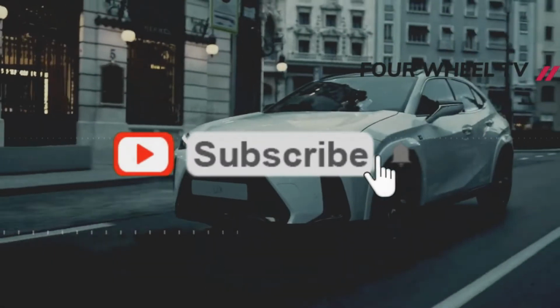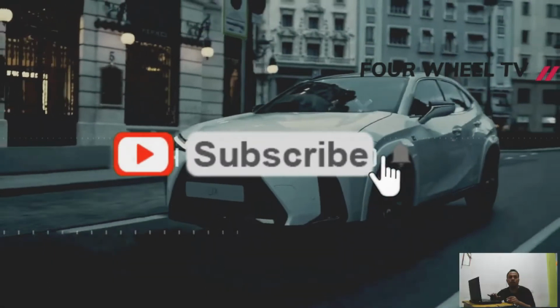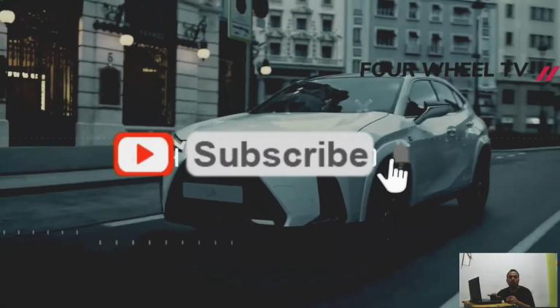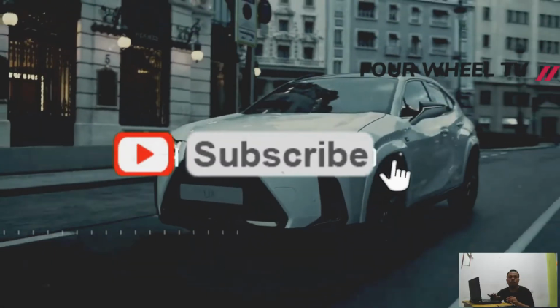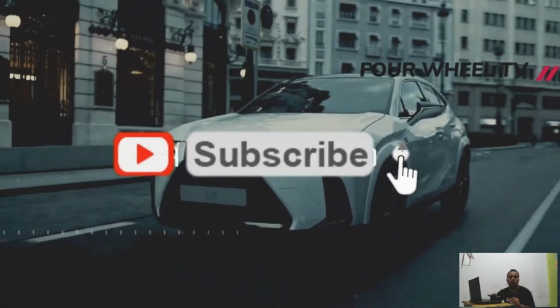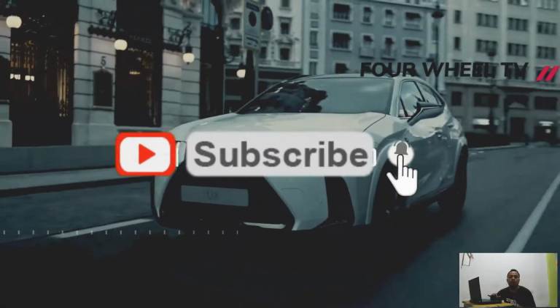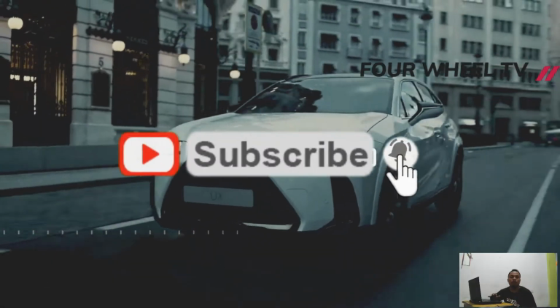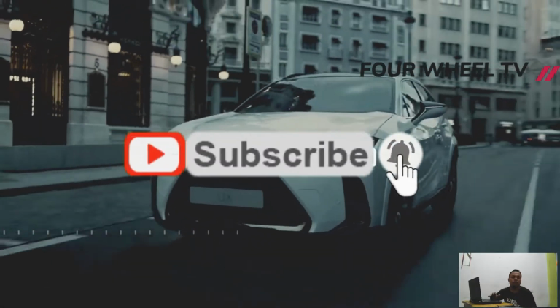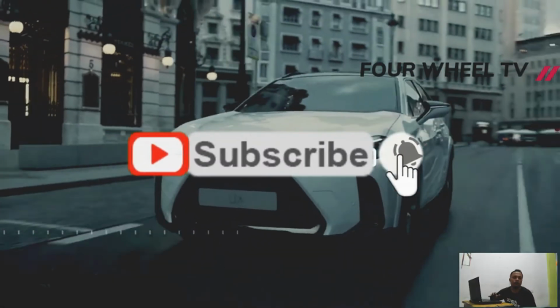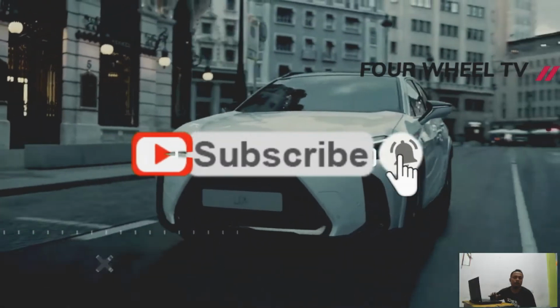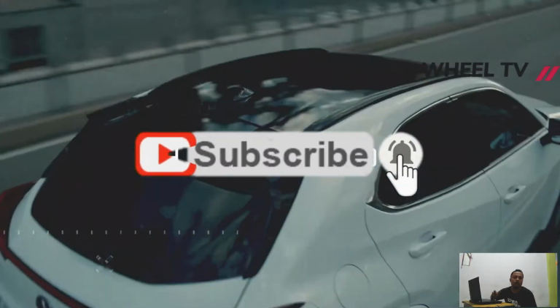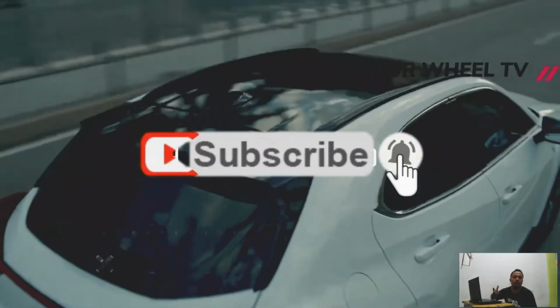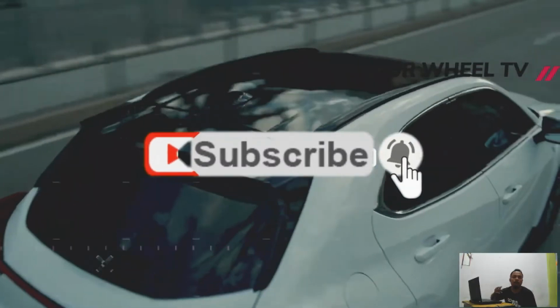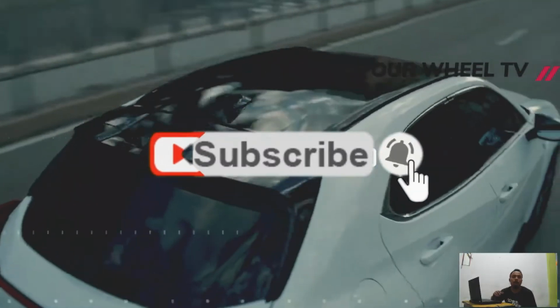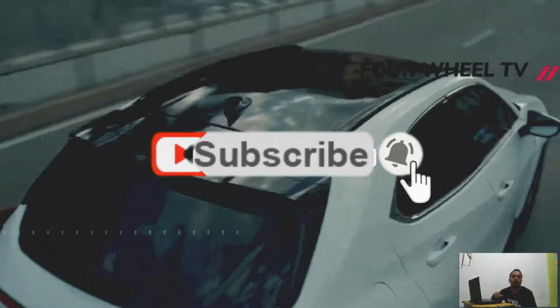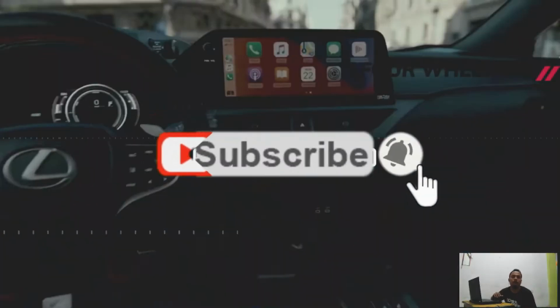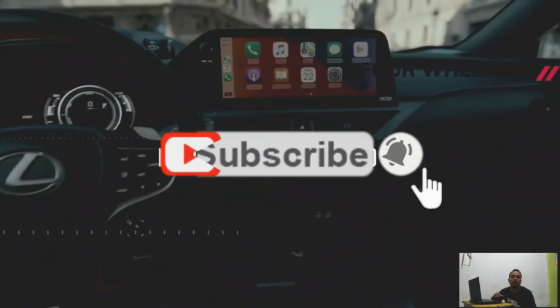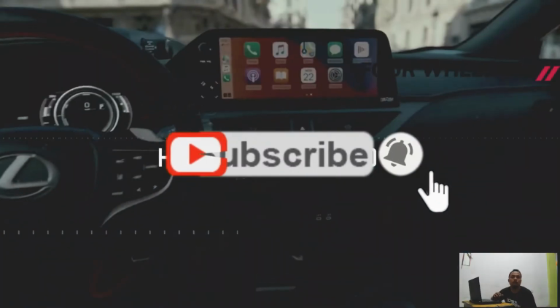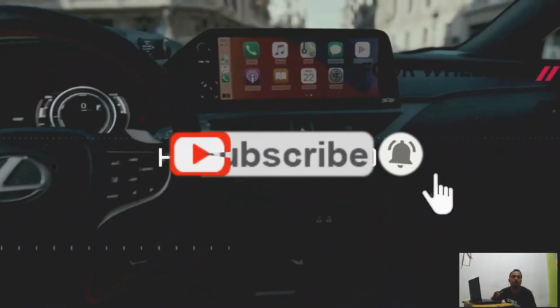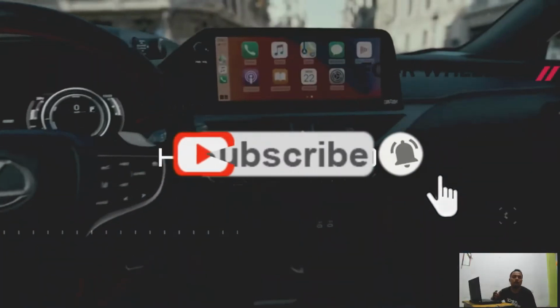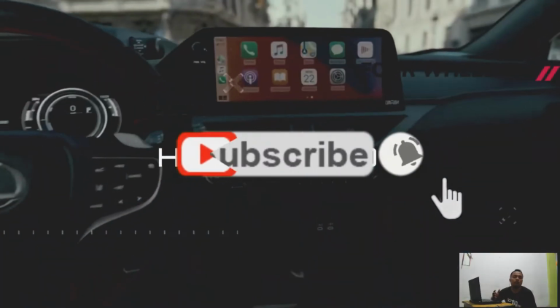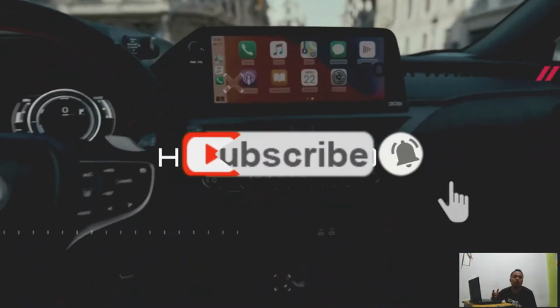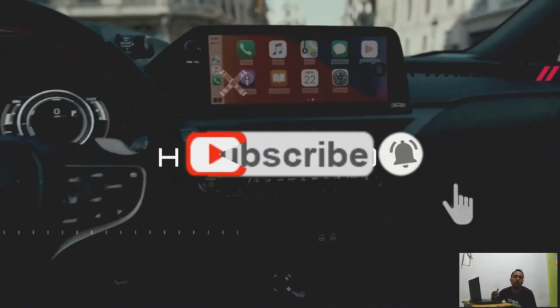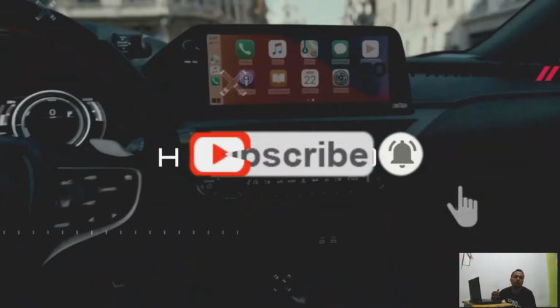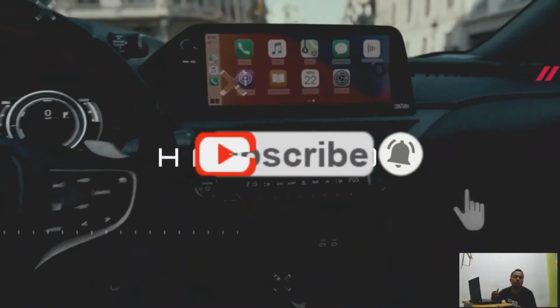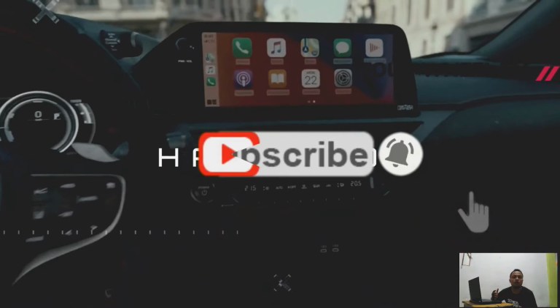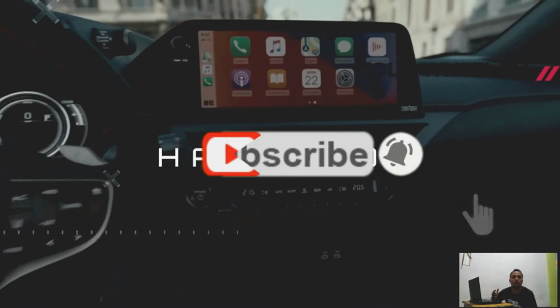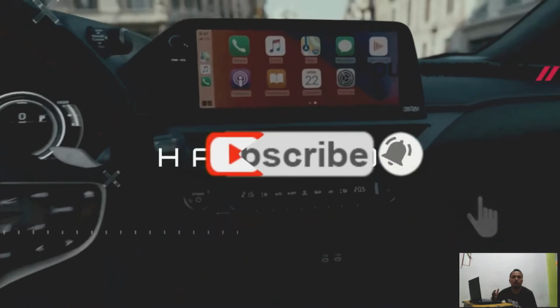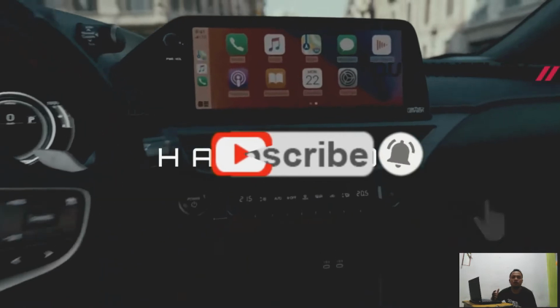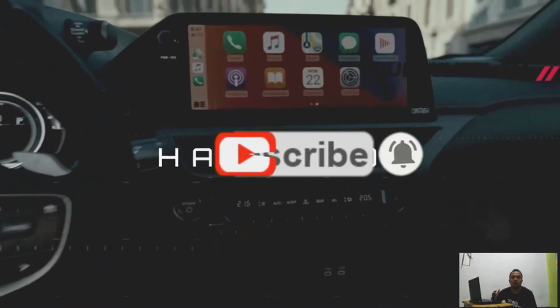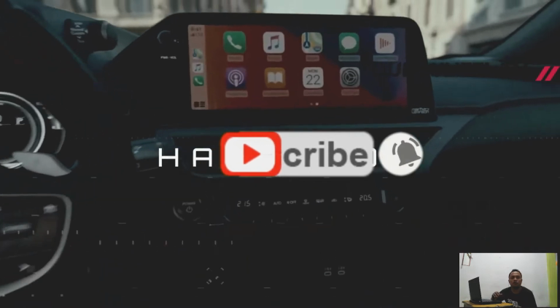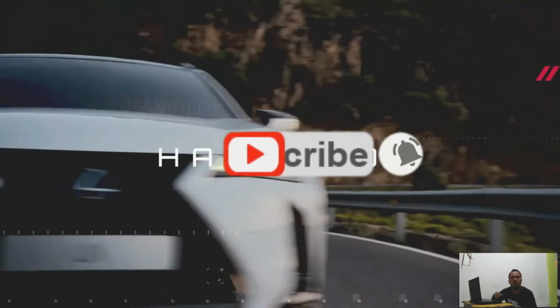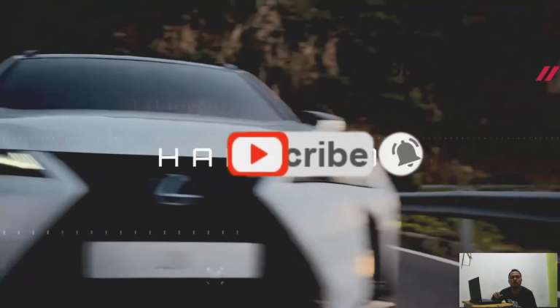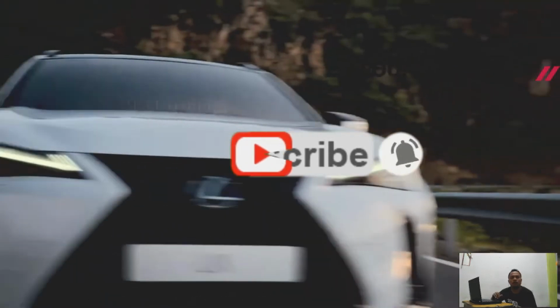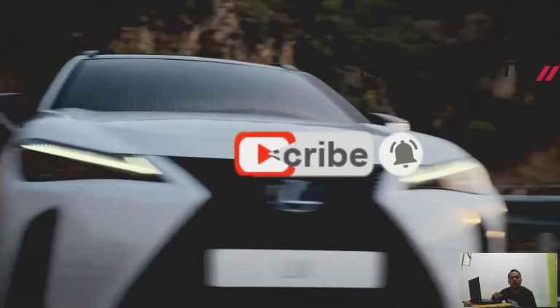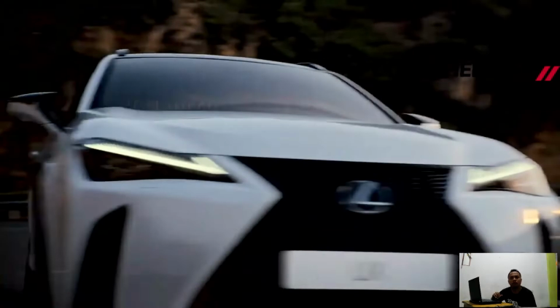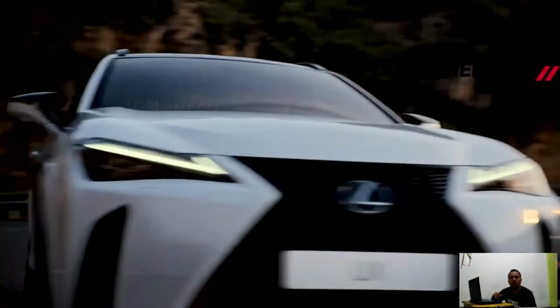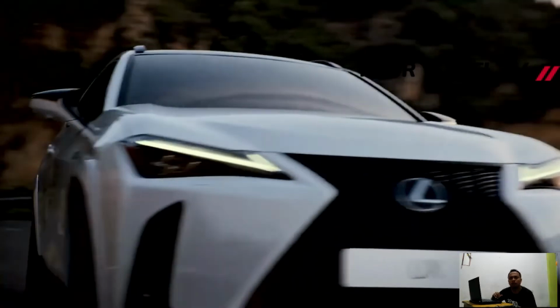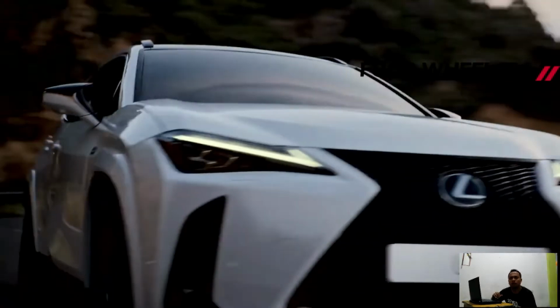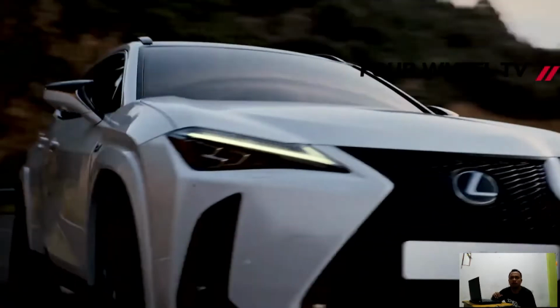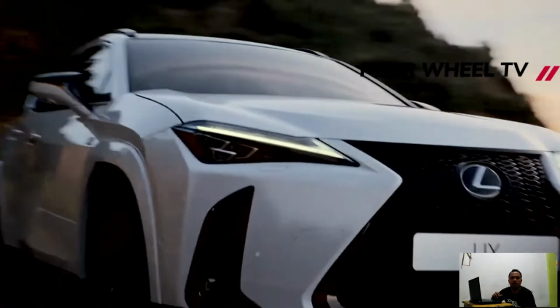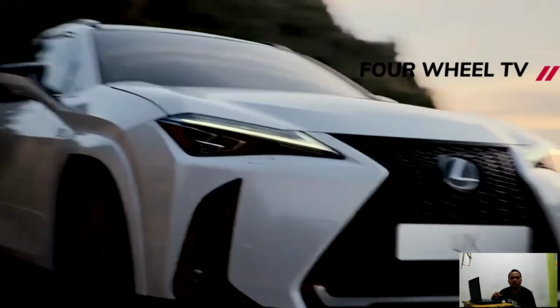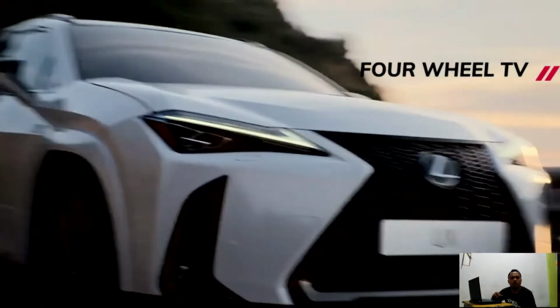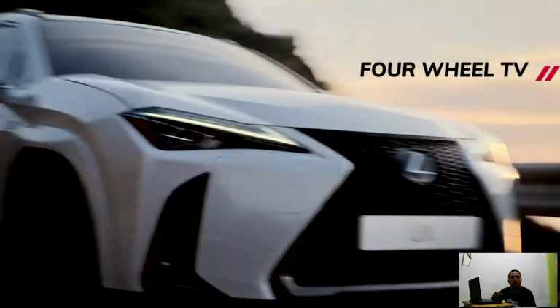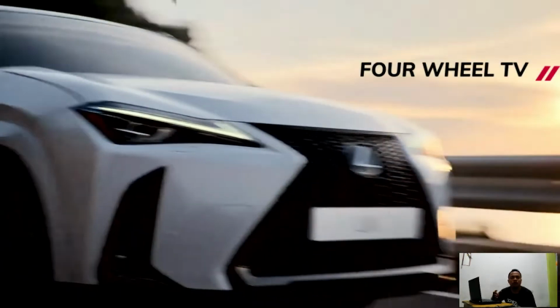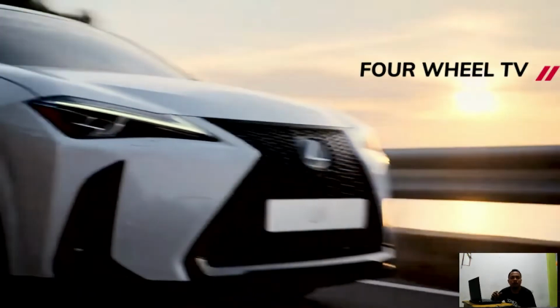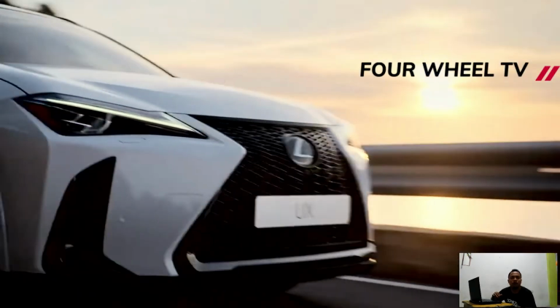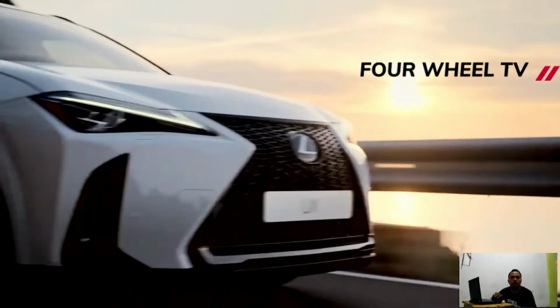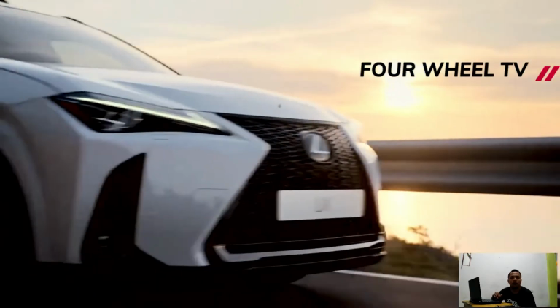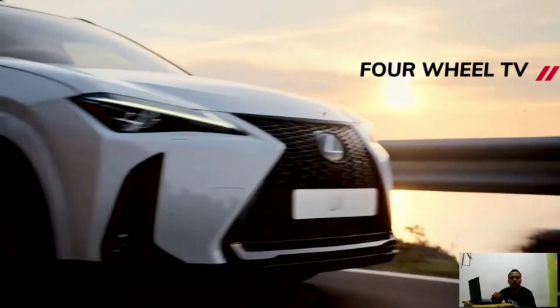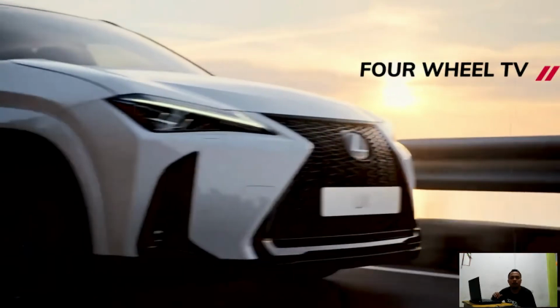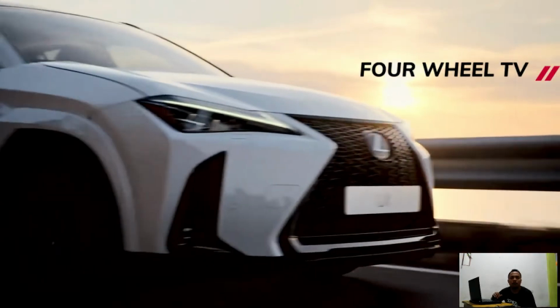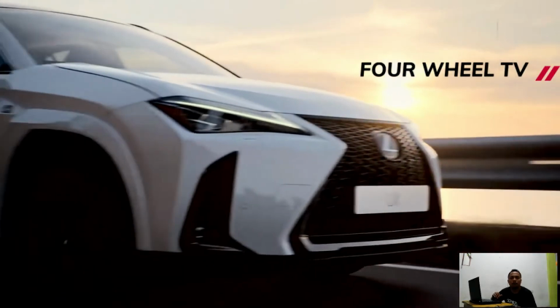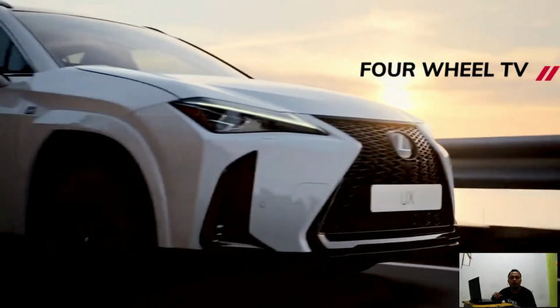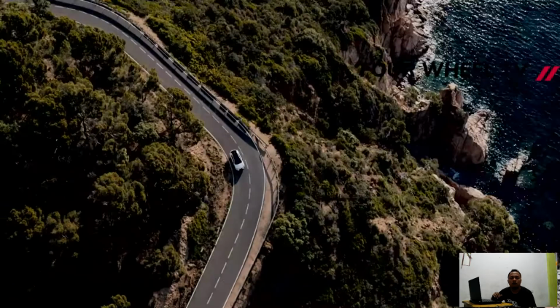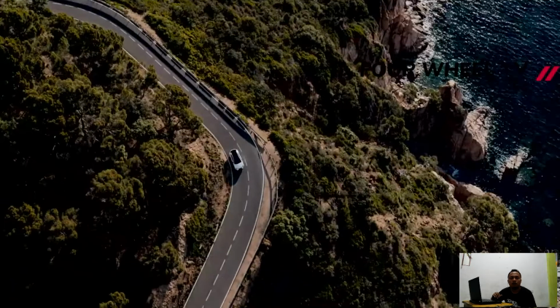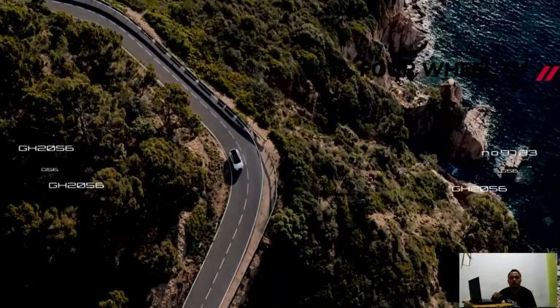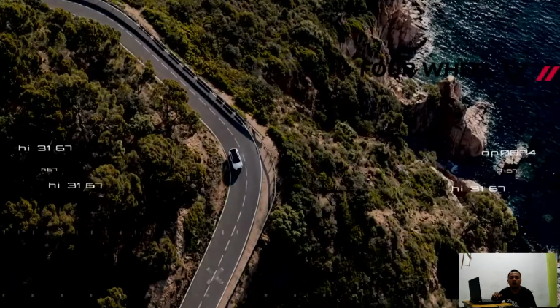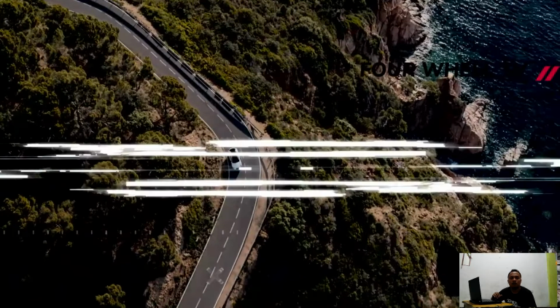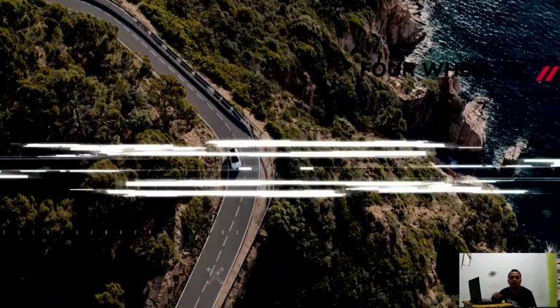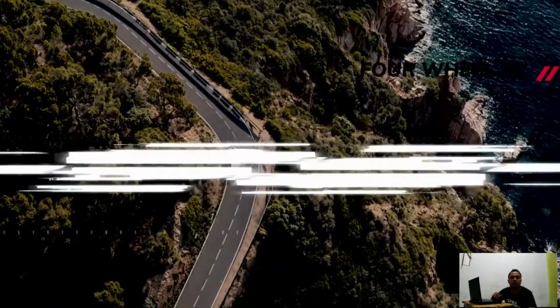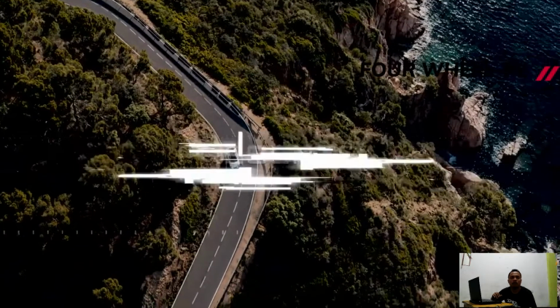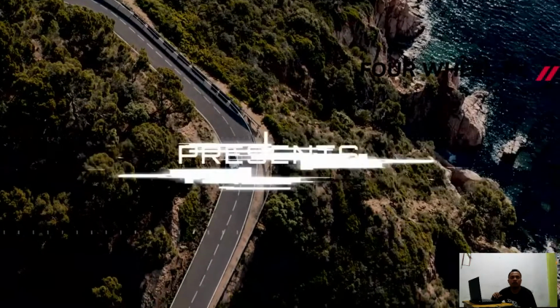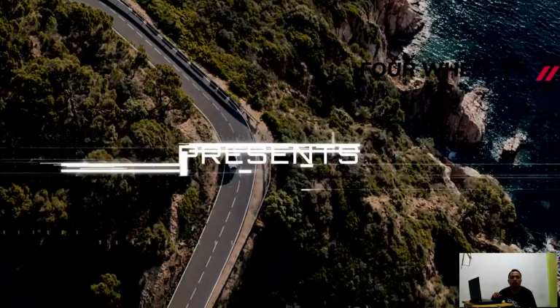Sent off in late 2019, the UX300E will be for all time recognized as Lexus' most memorable electric vehicle.